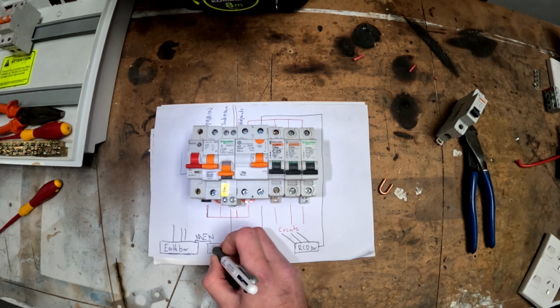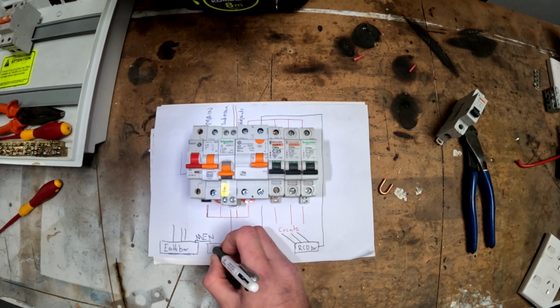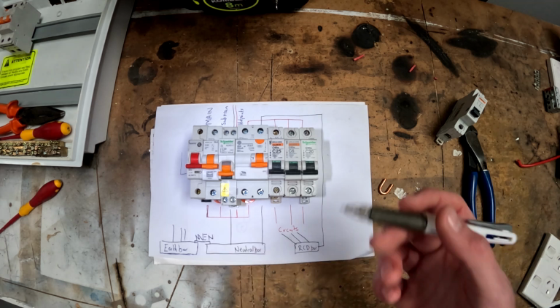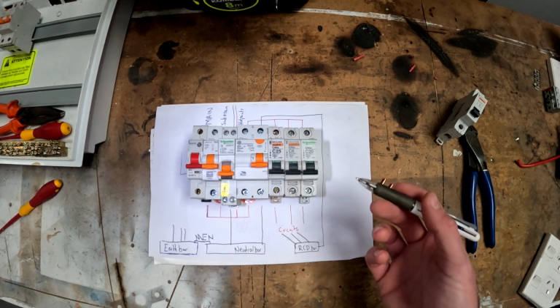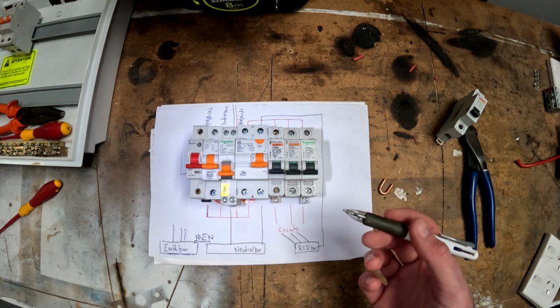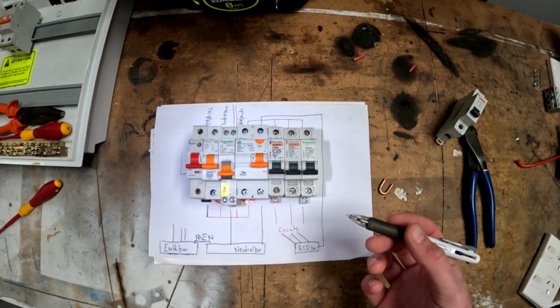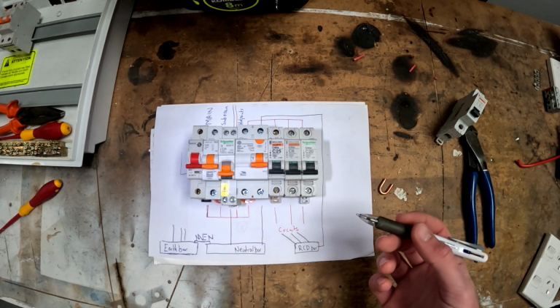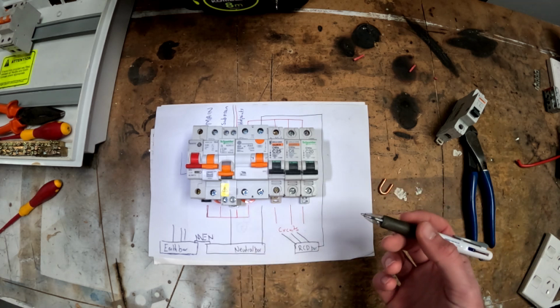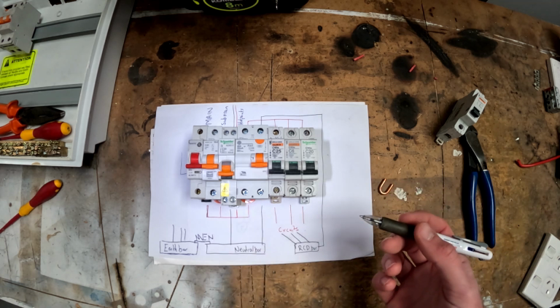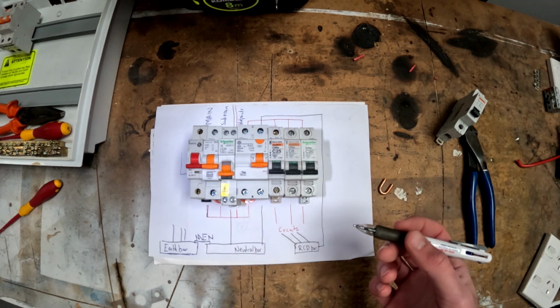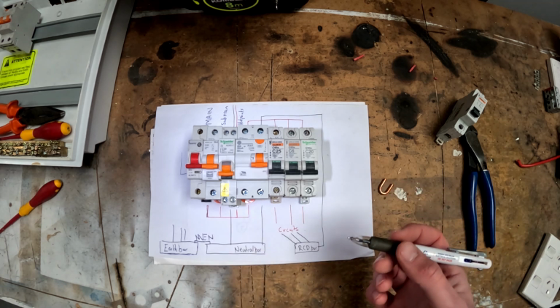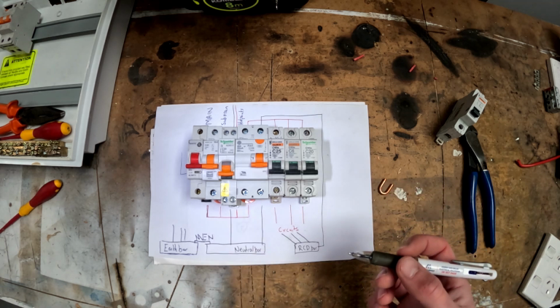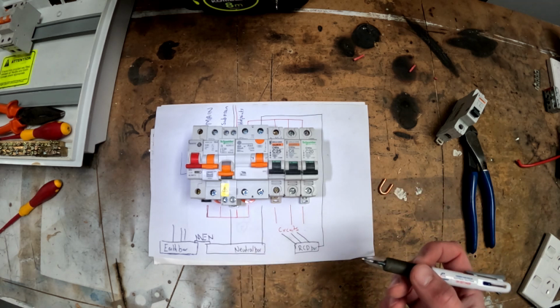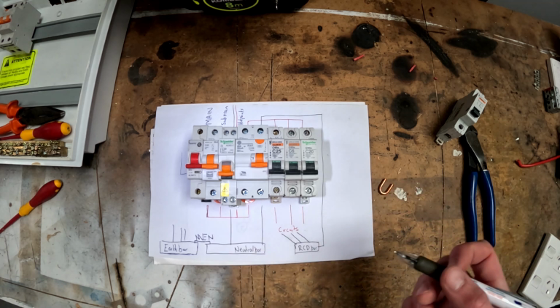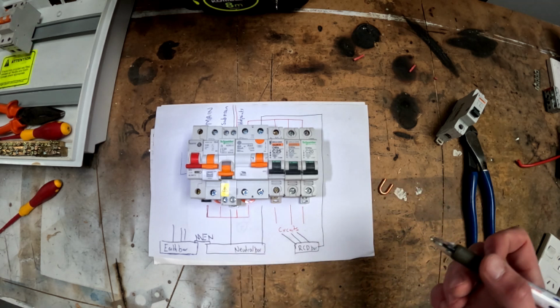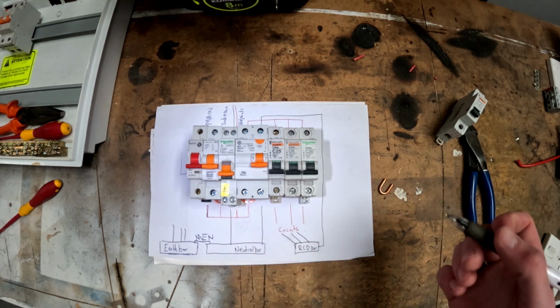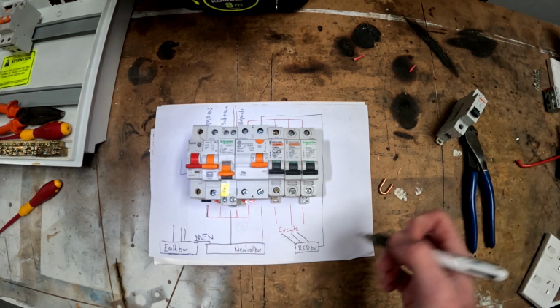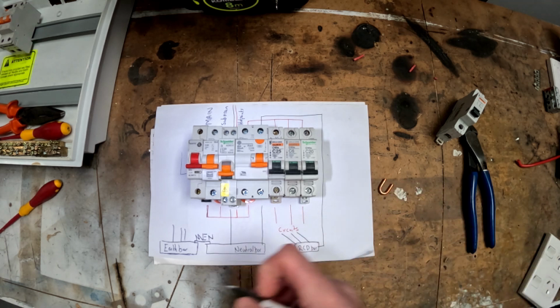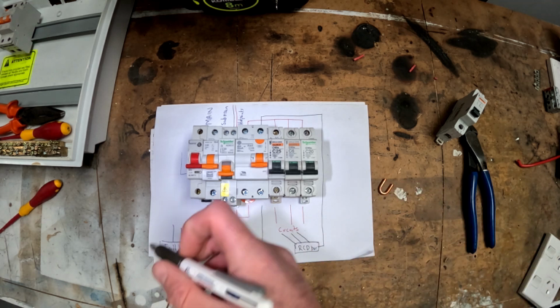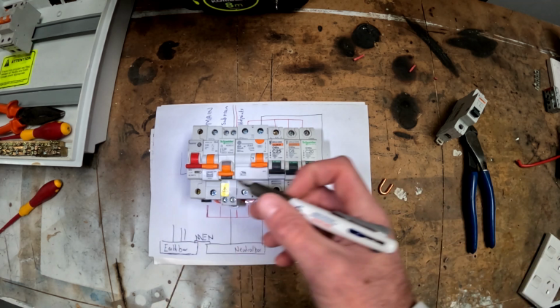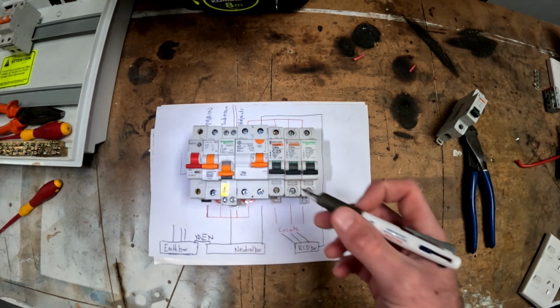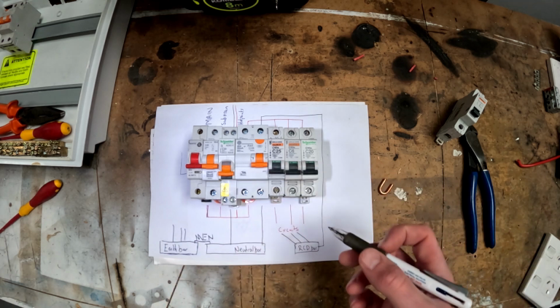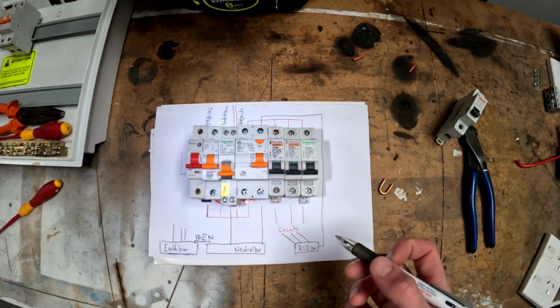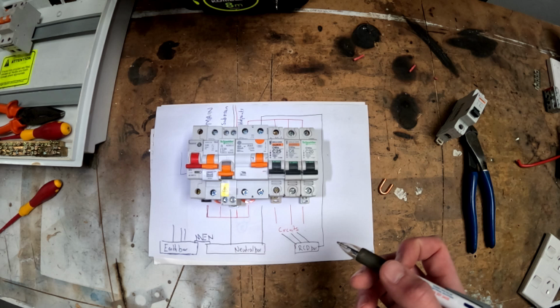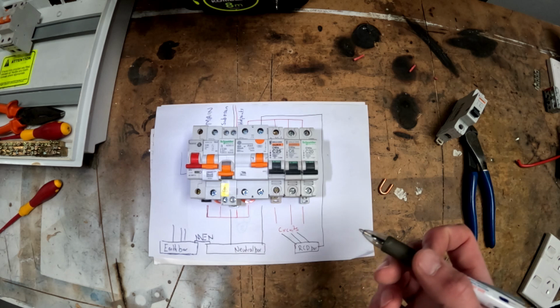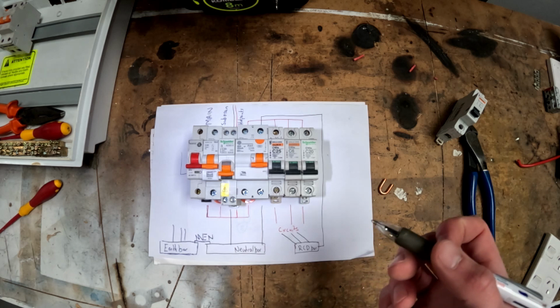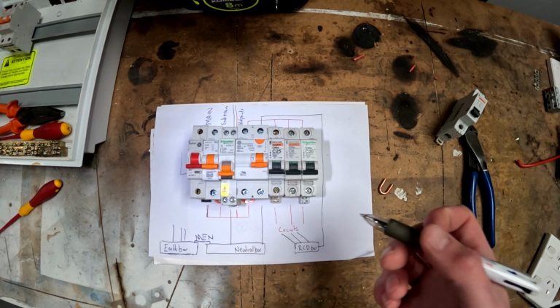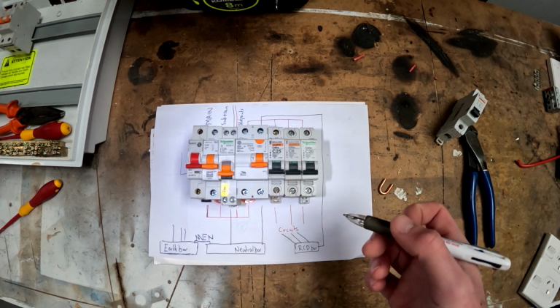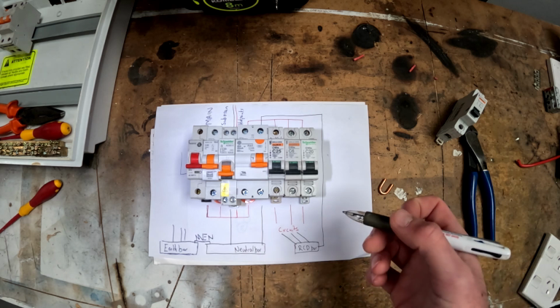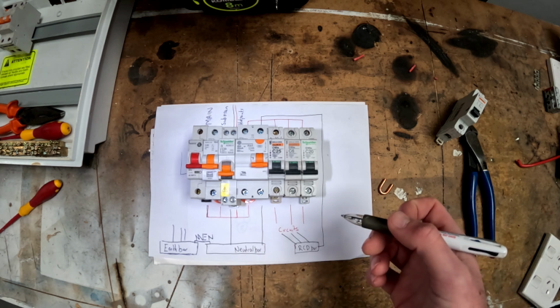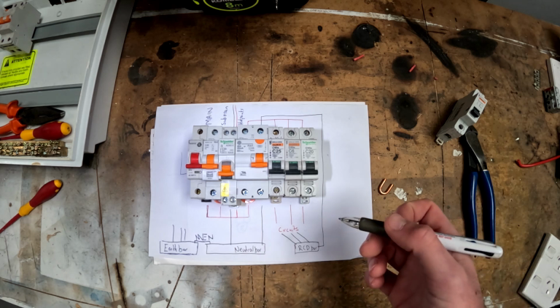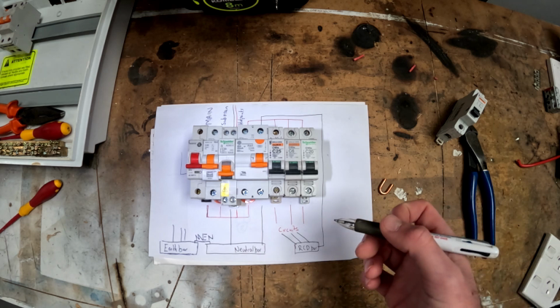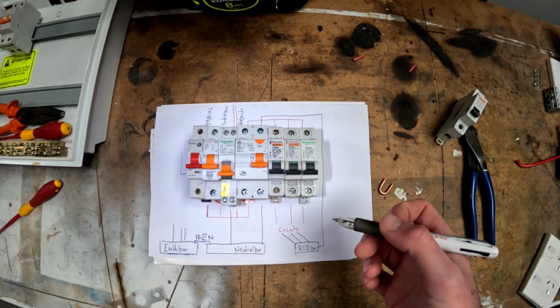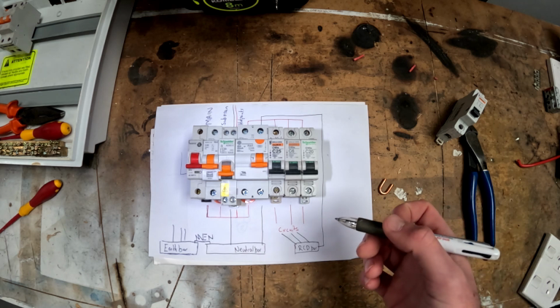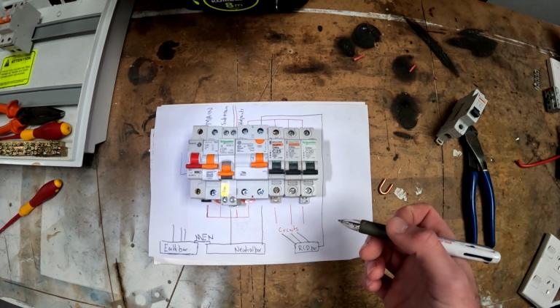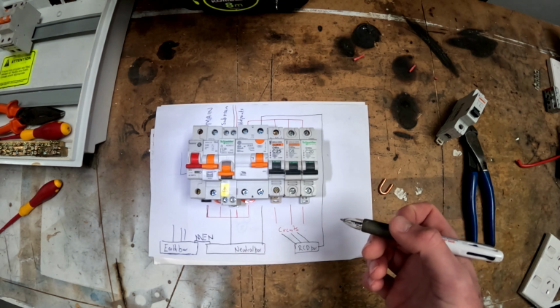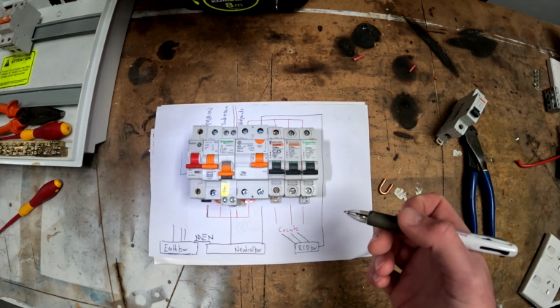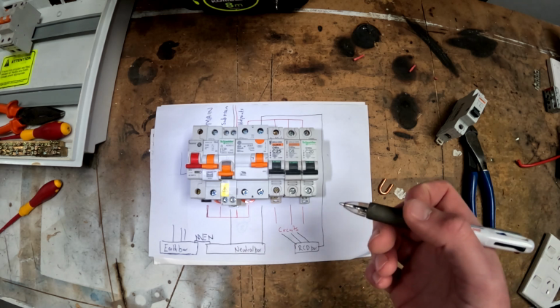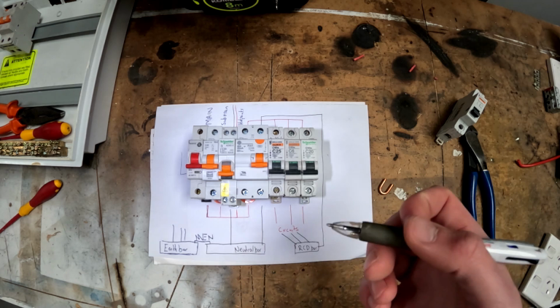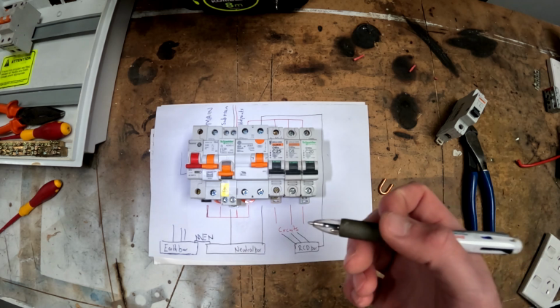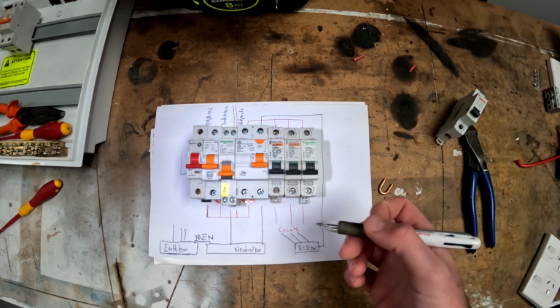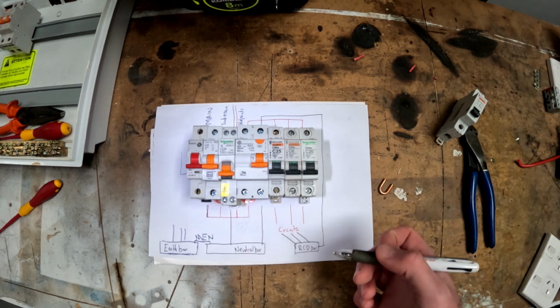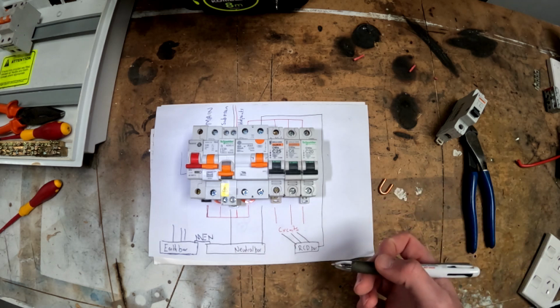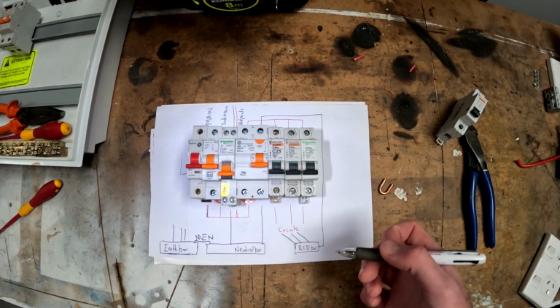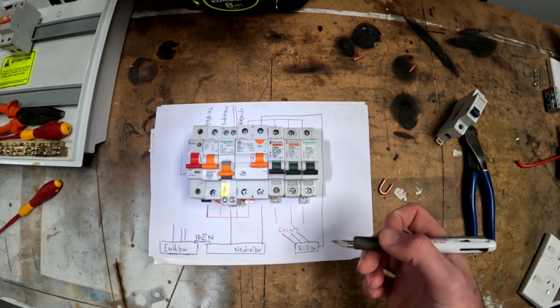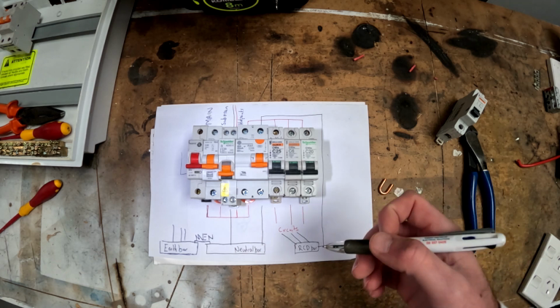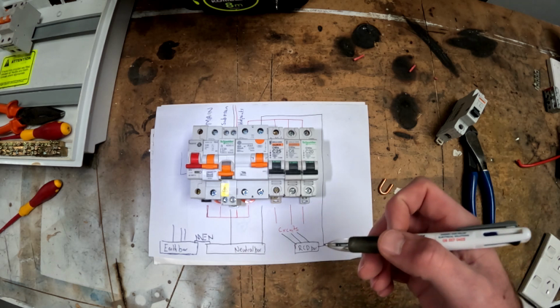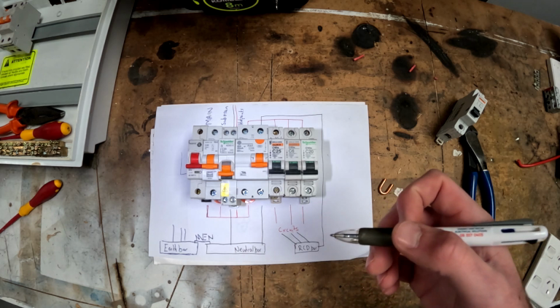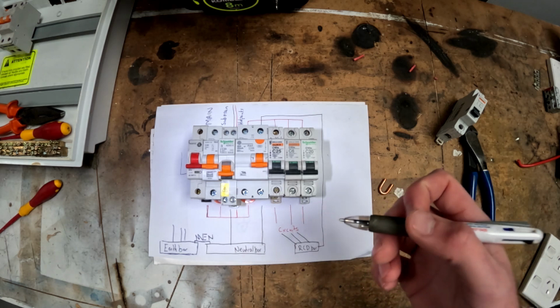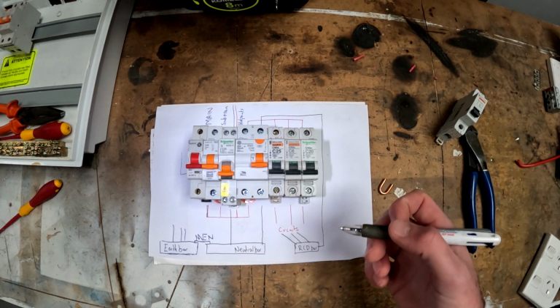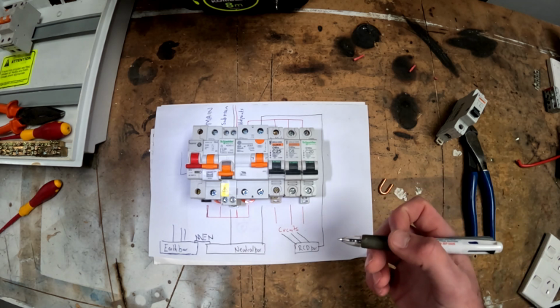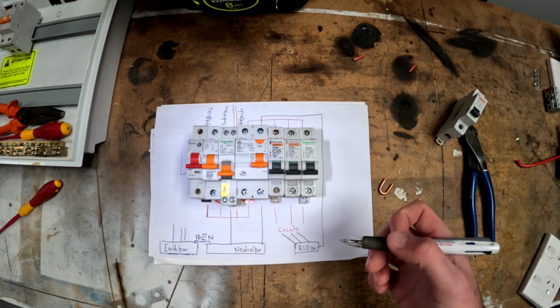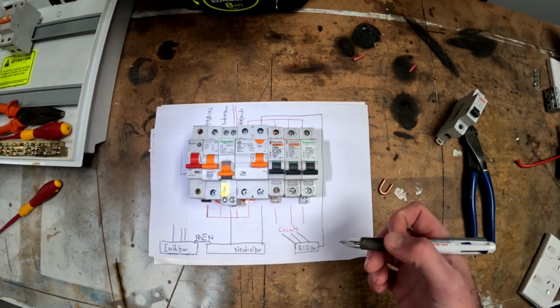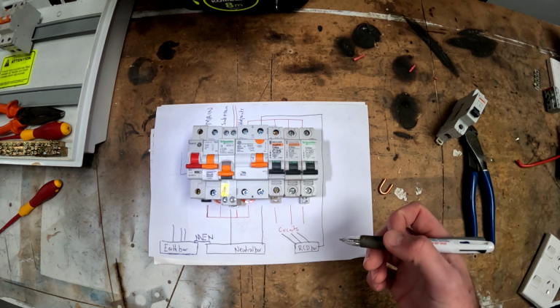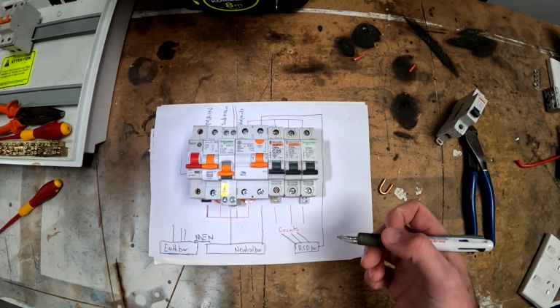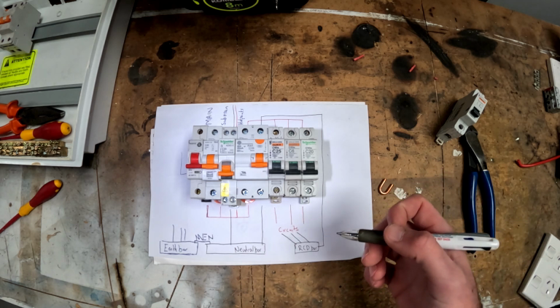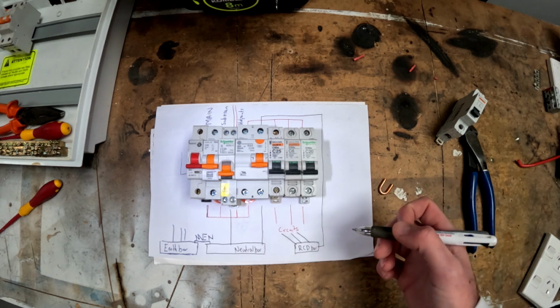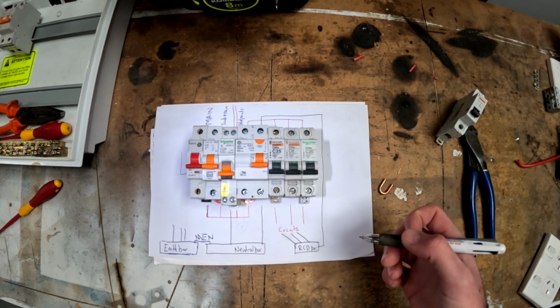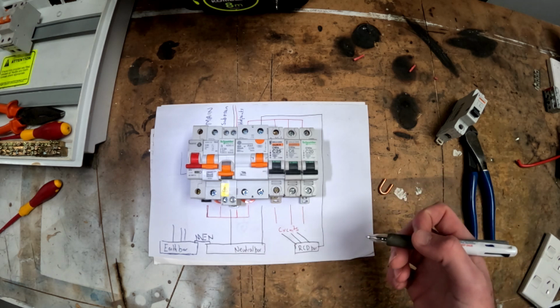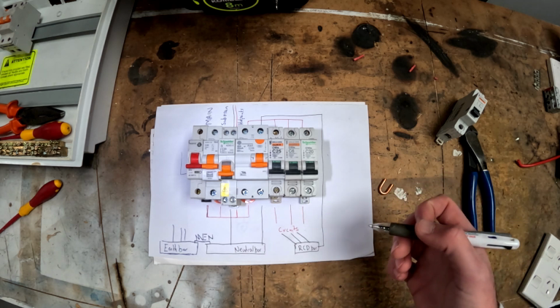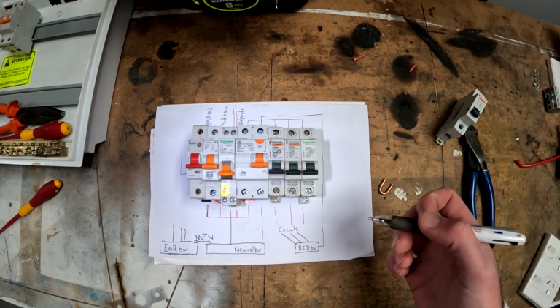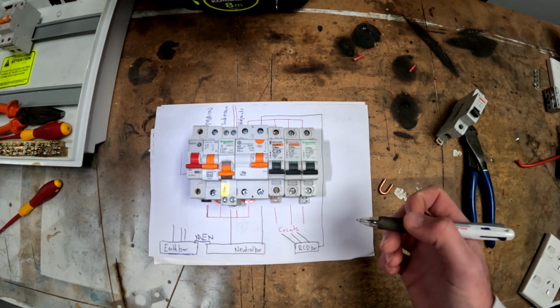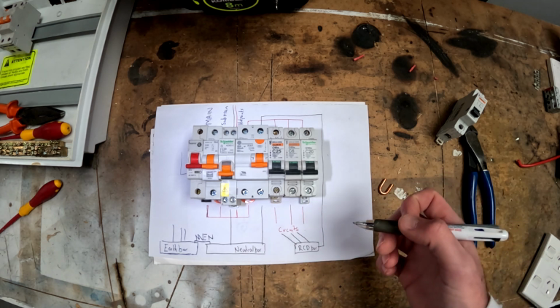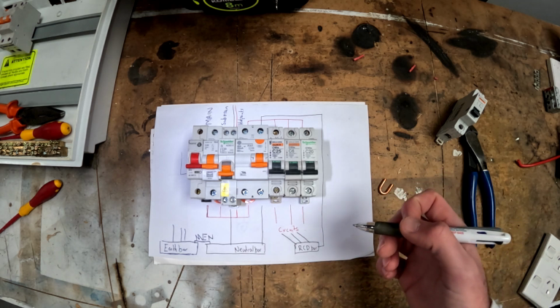That's all for switchboards today. I hope this wiring diagram has been helpful to you, and as always, follow for more from an NZ tradie.